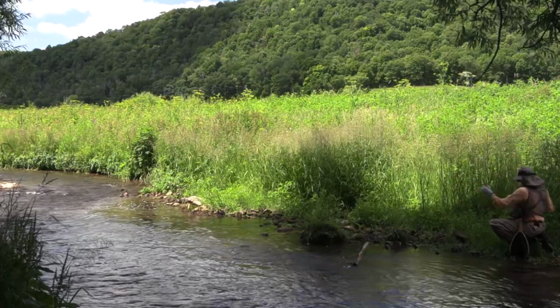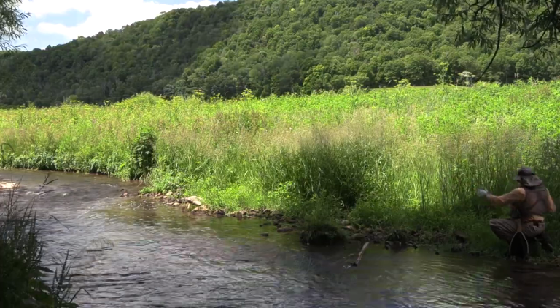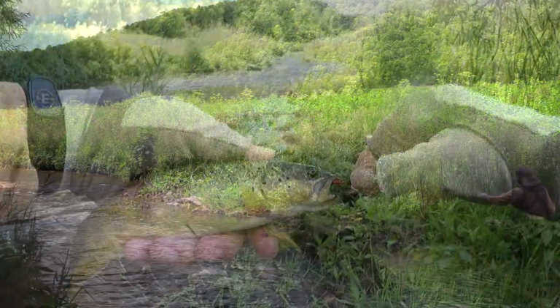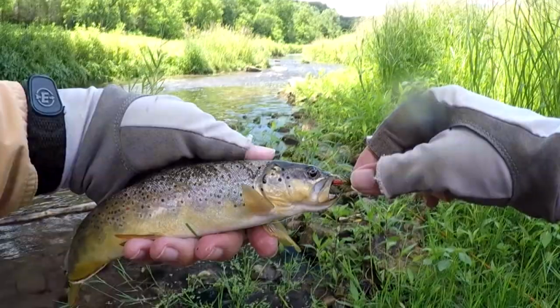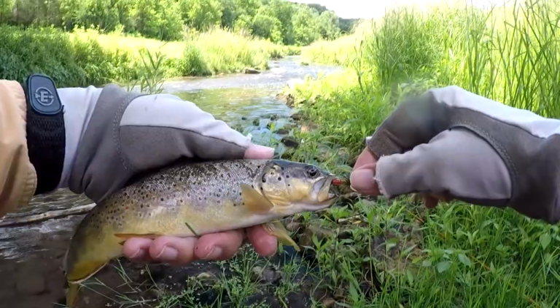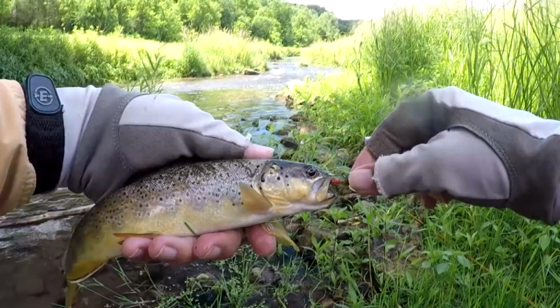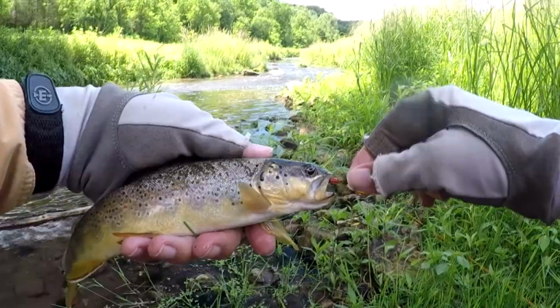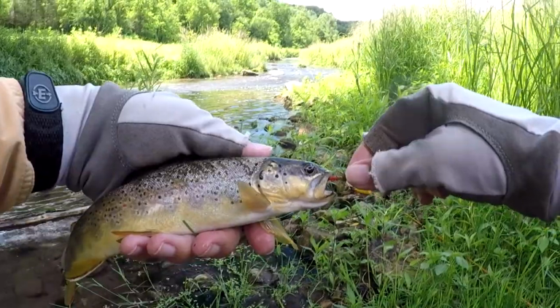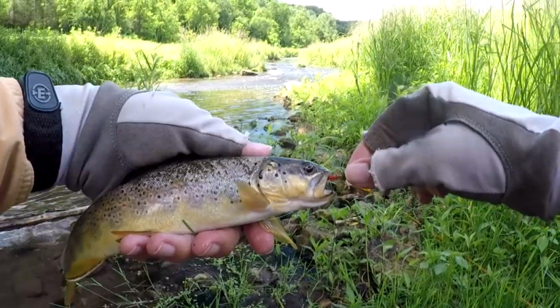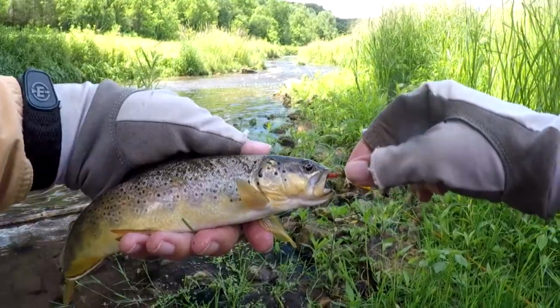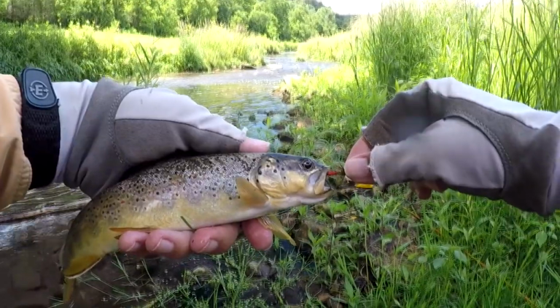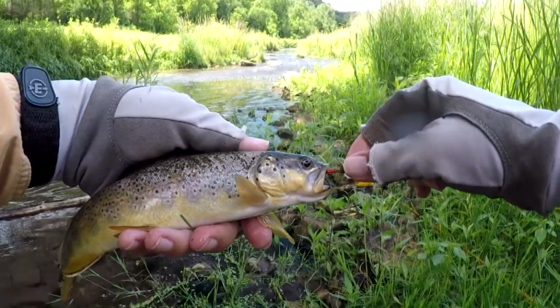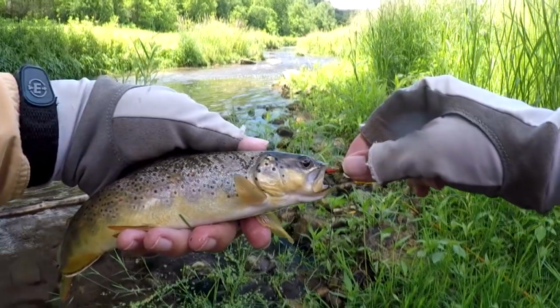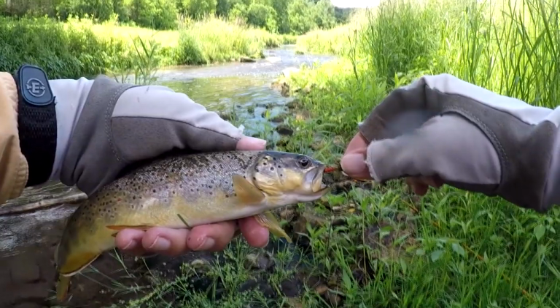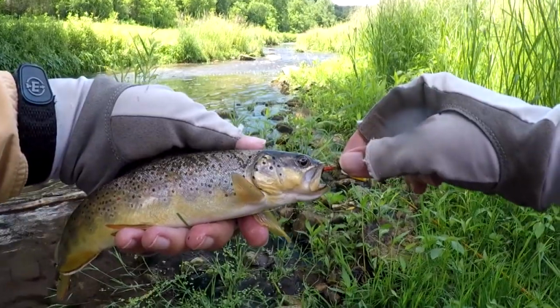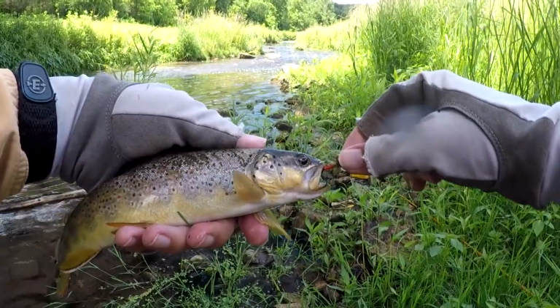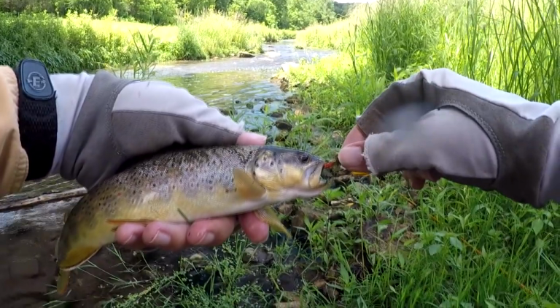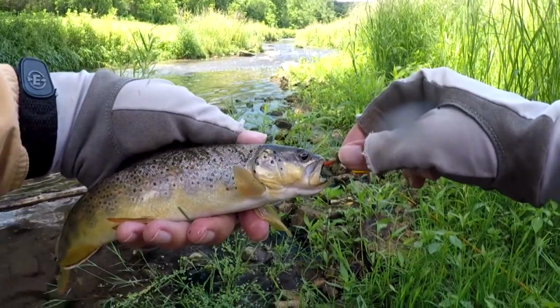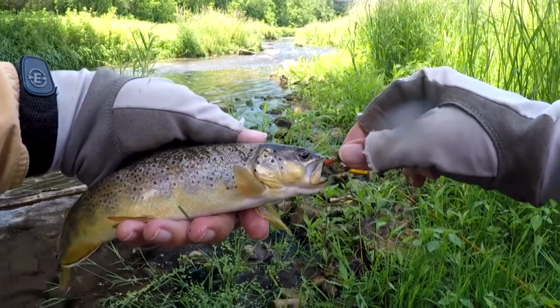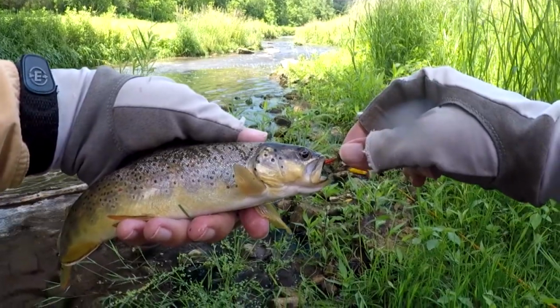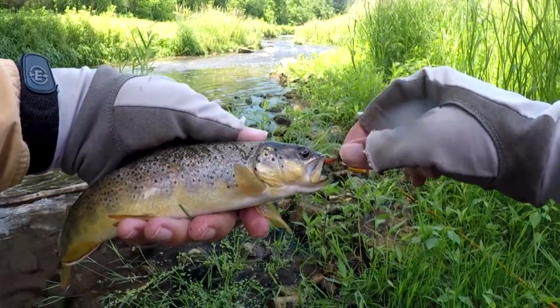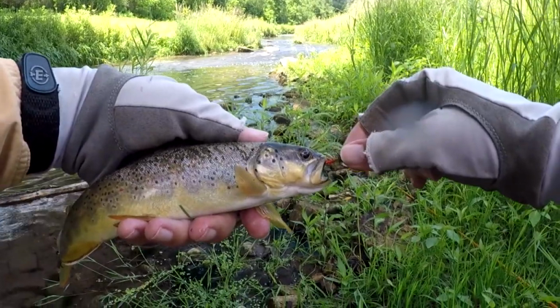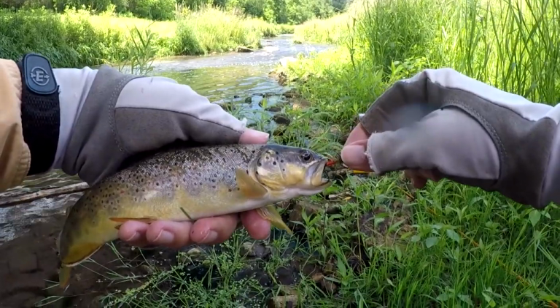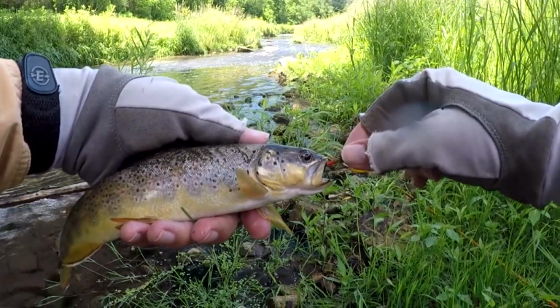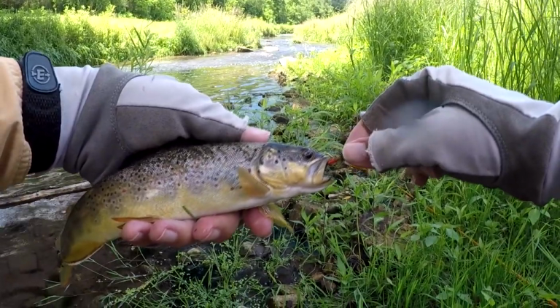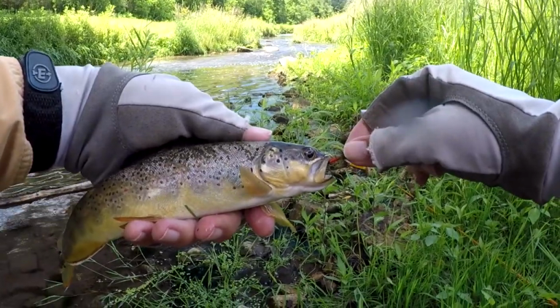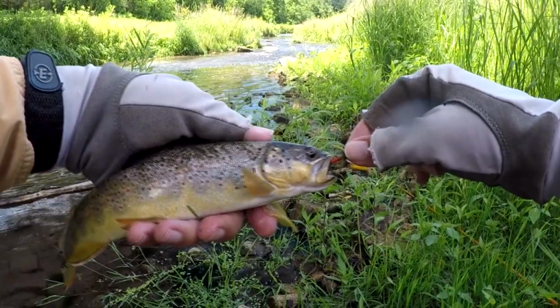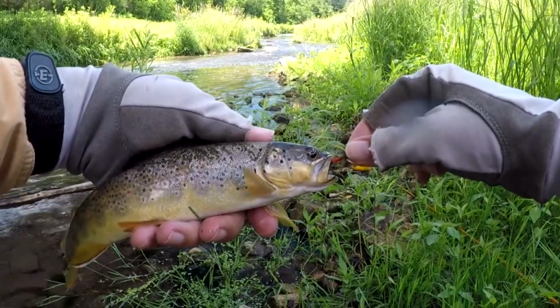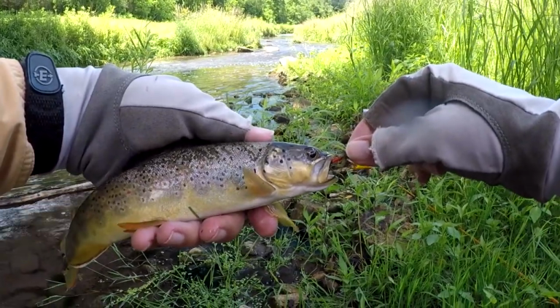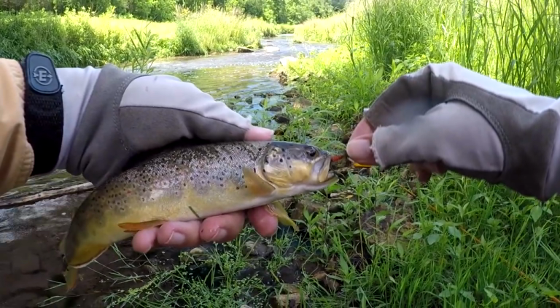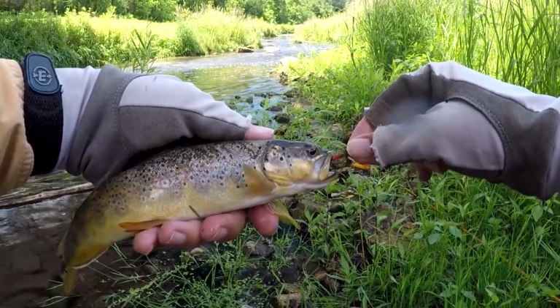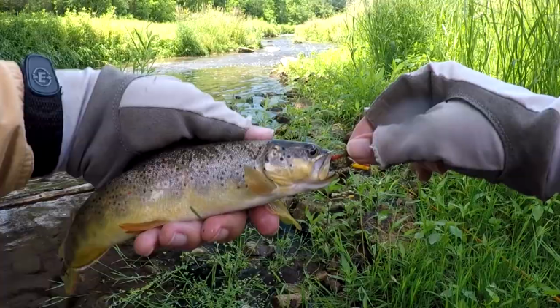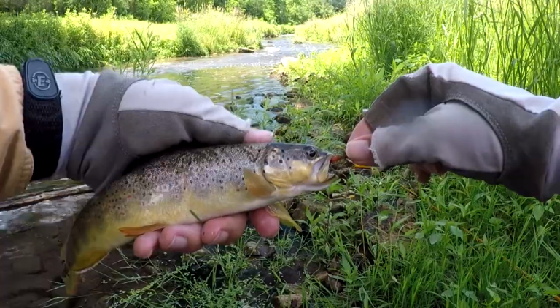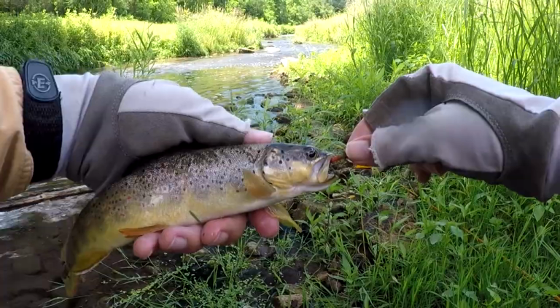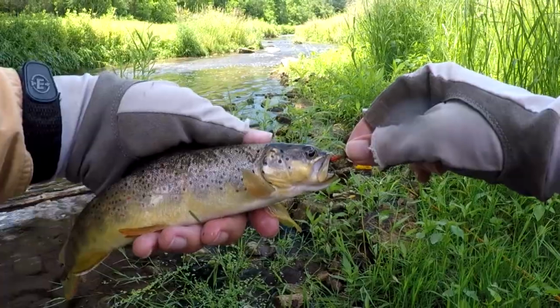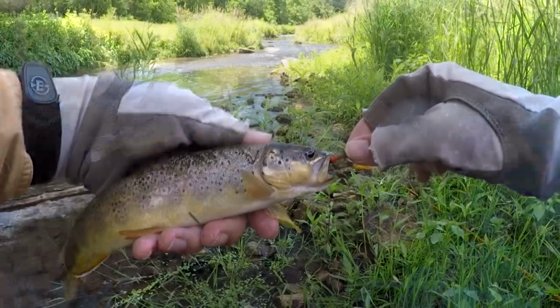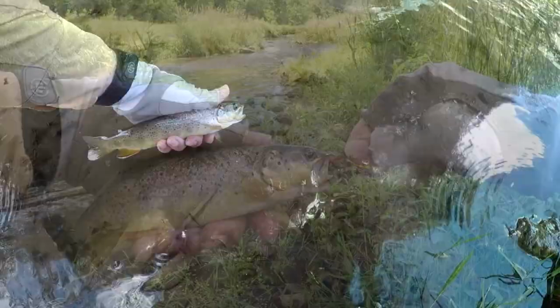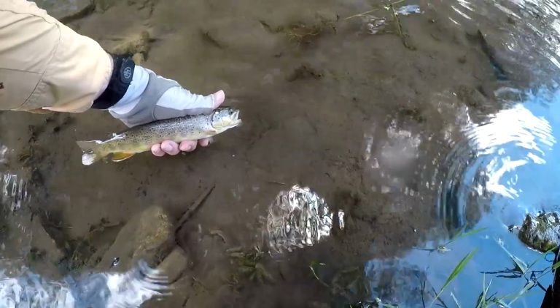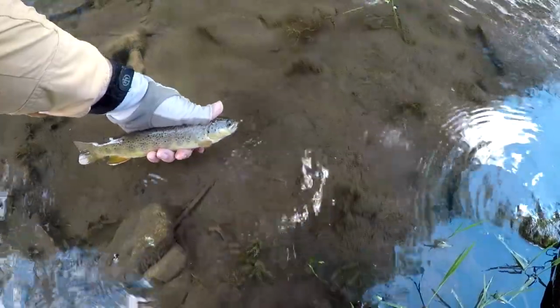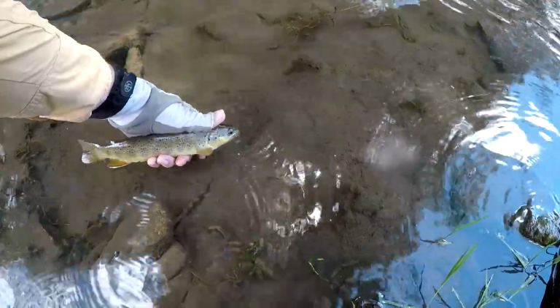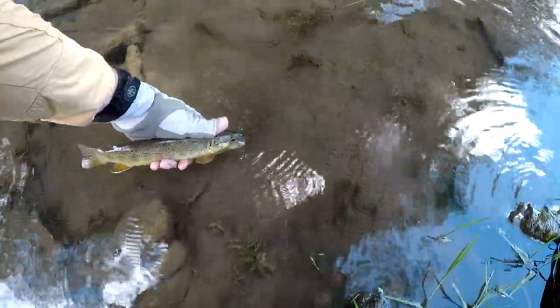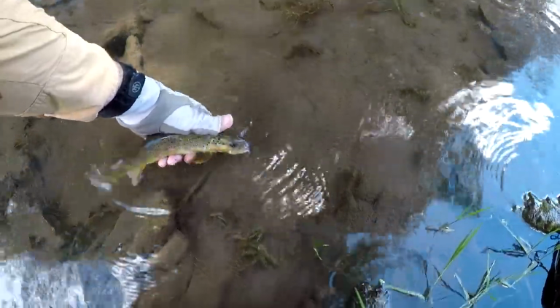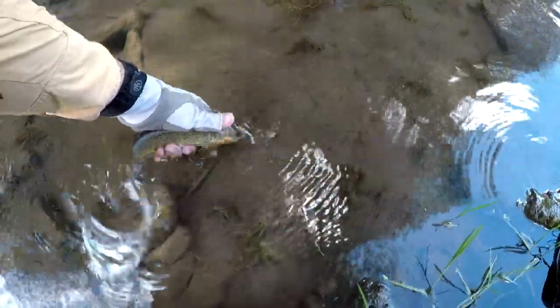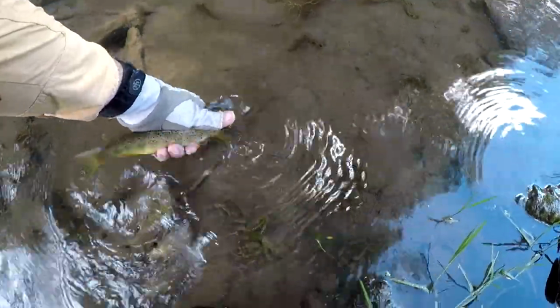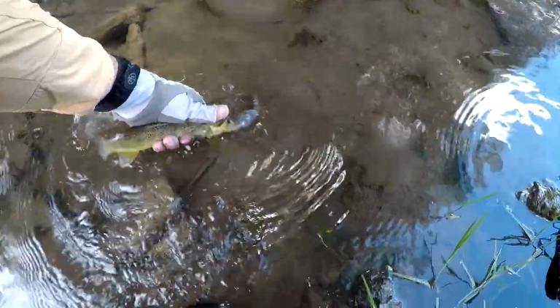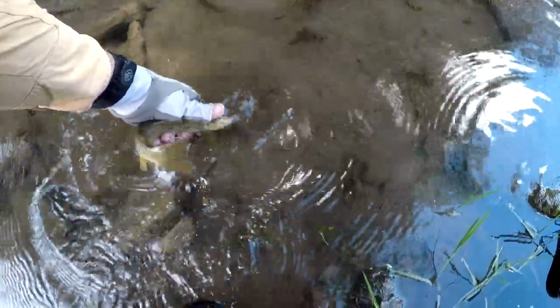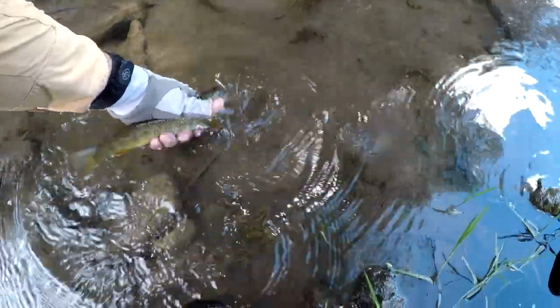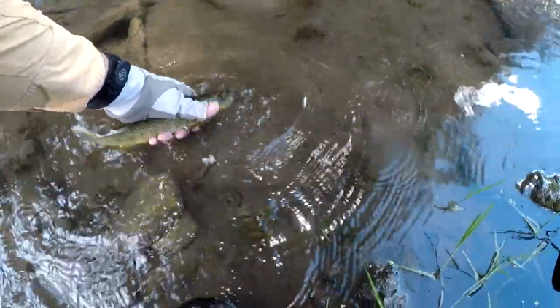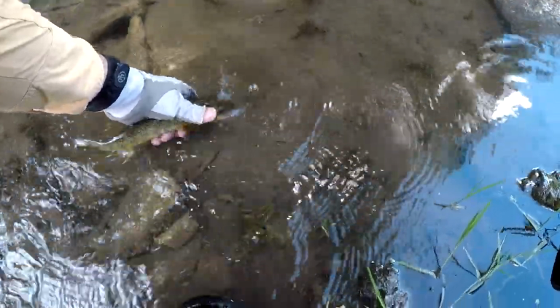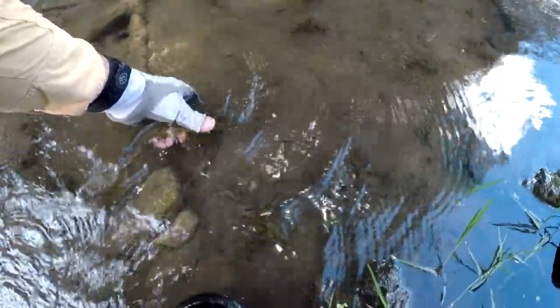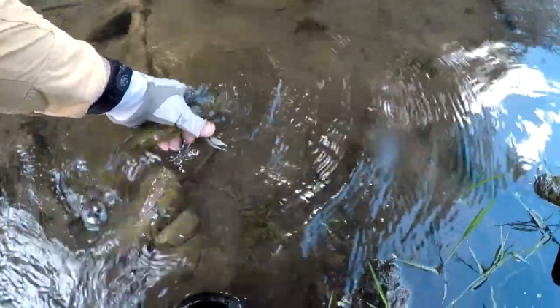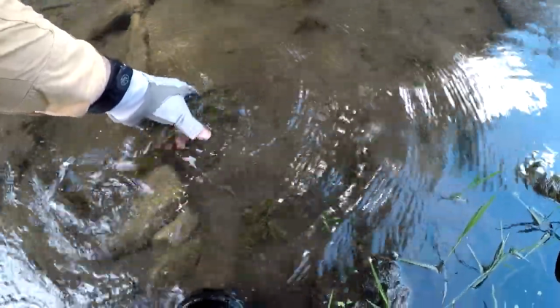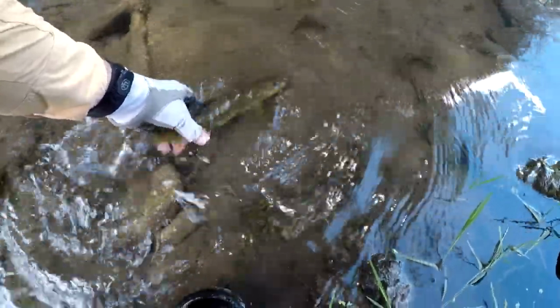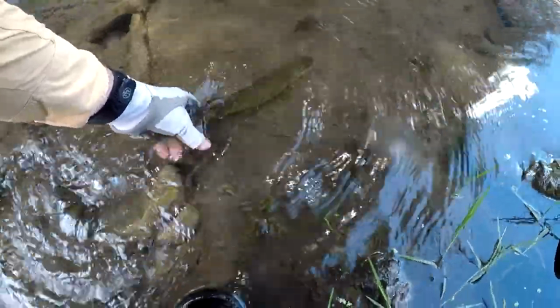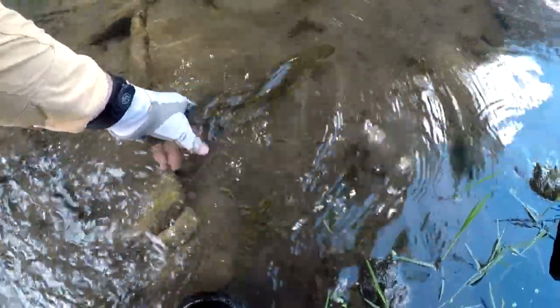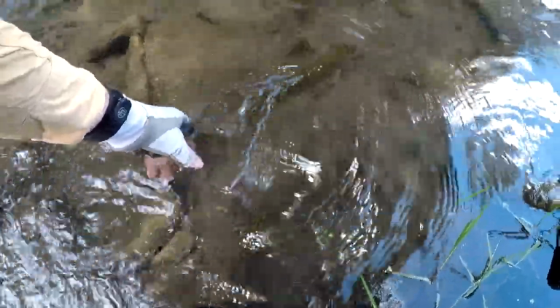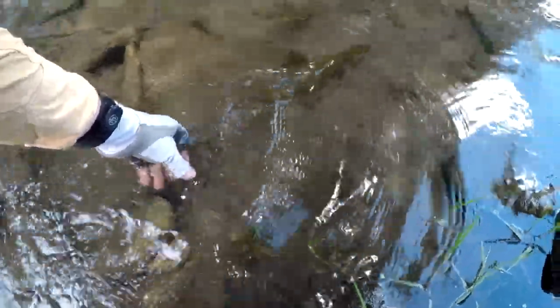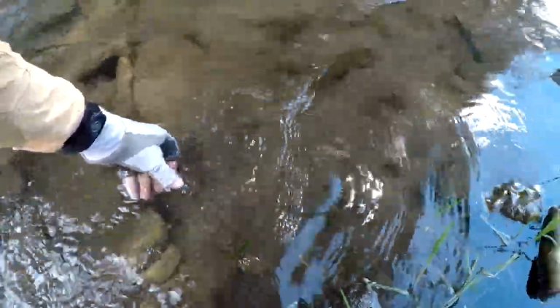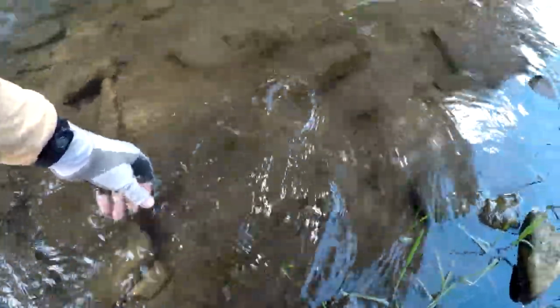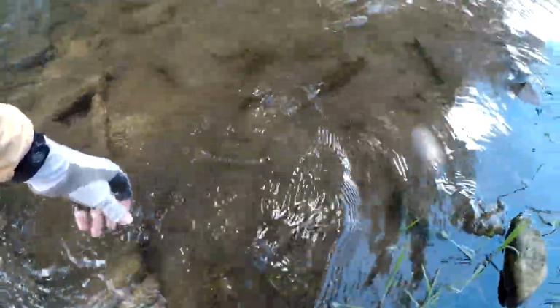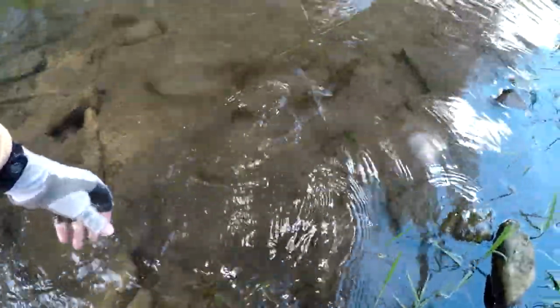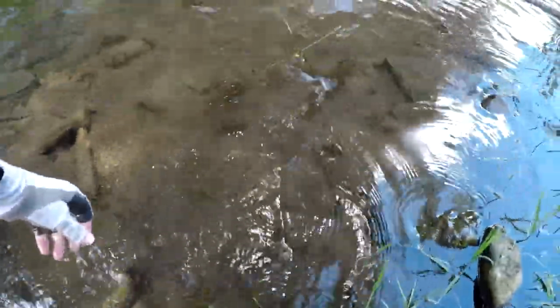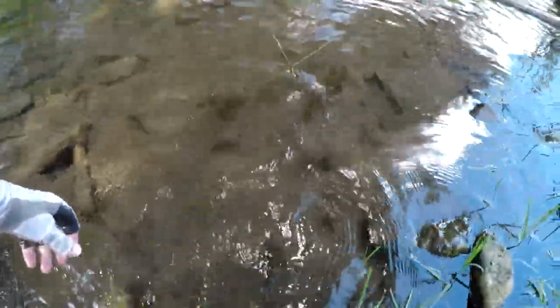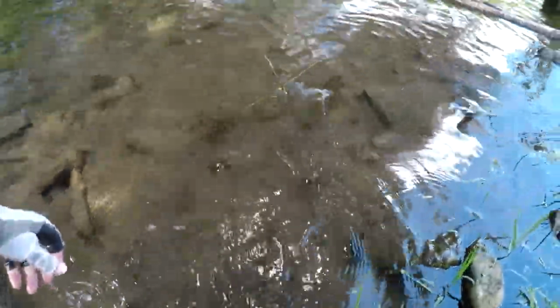Nice brown trout on the wooly bugger. There he goes.